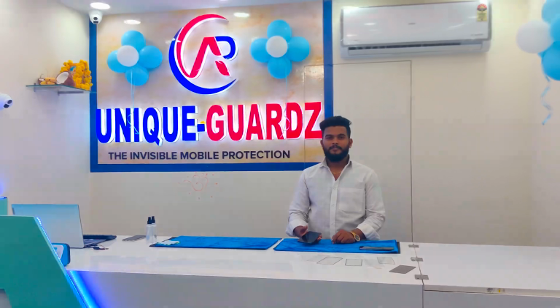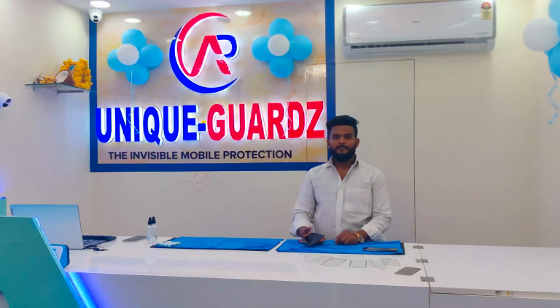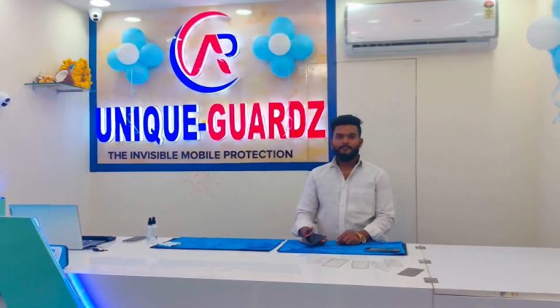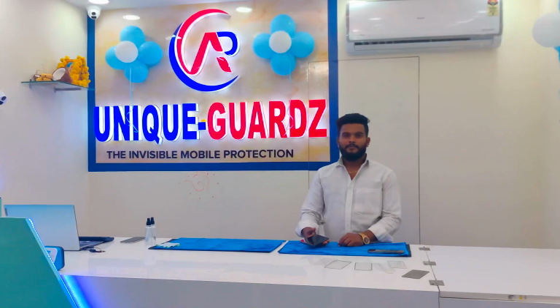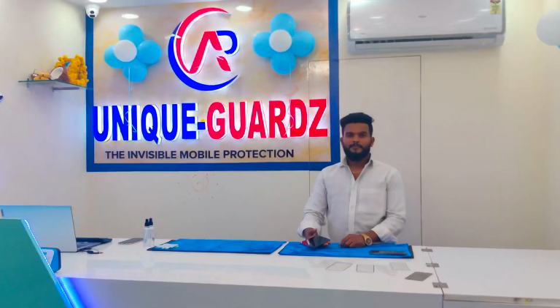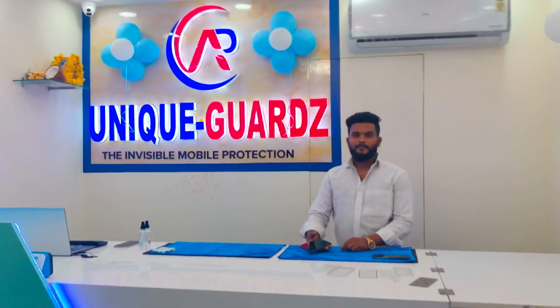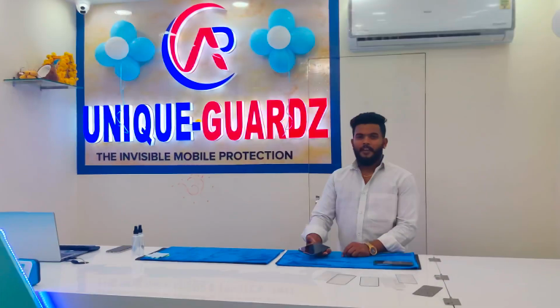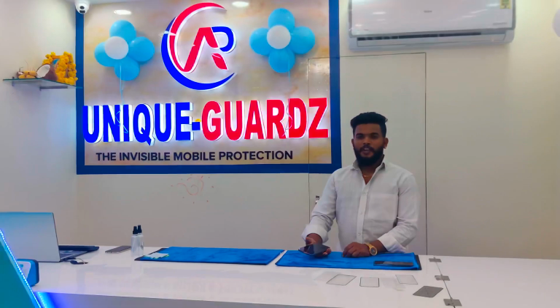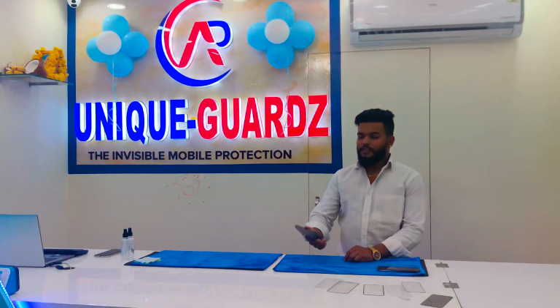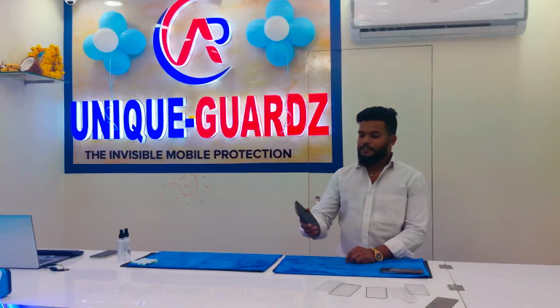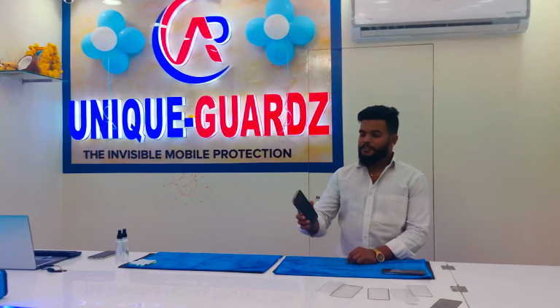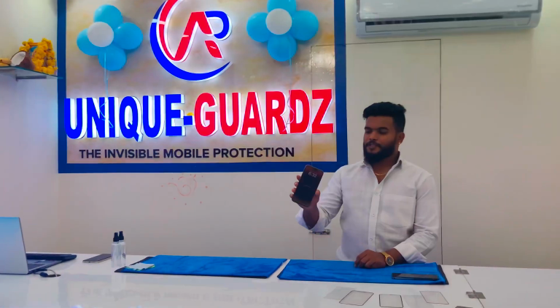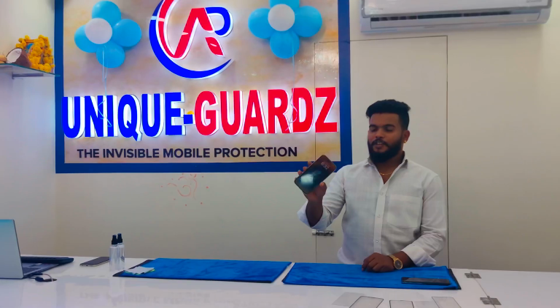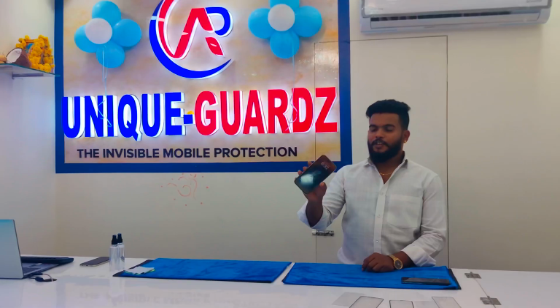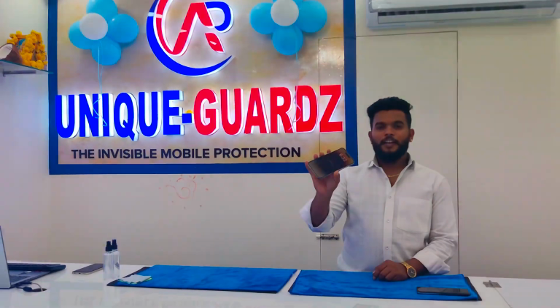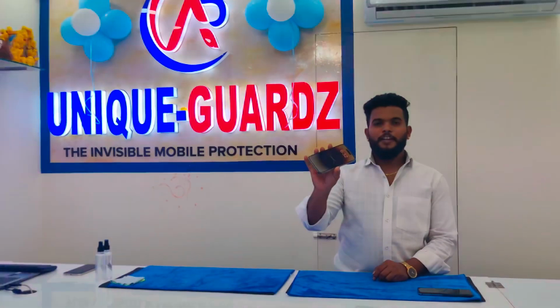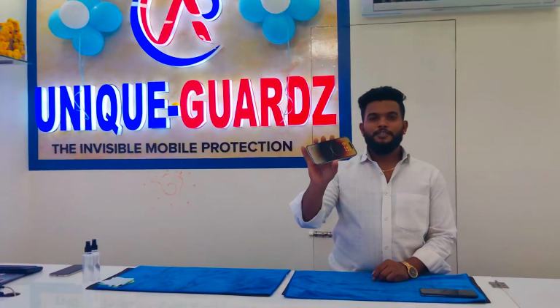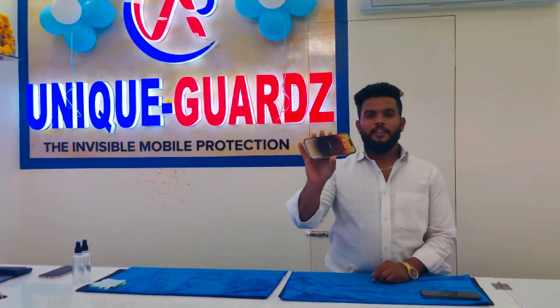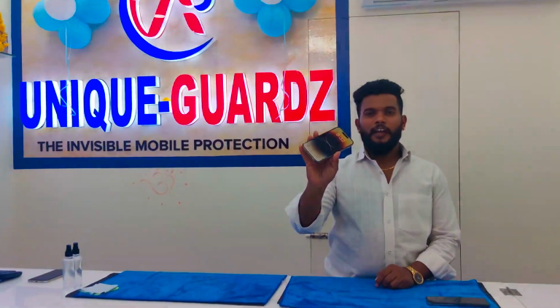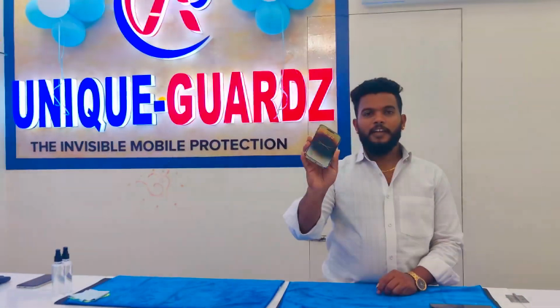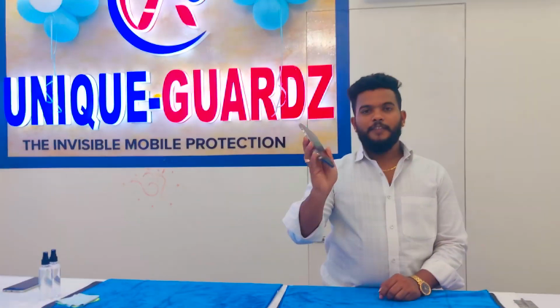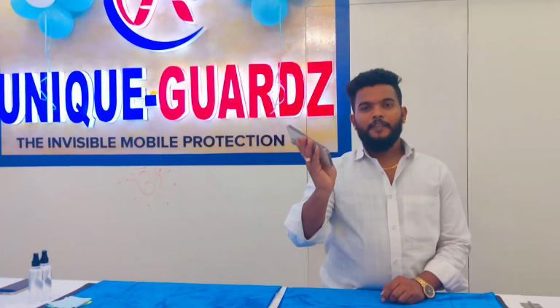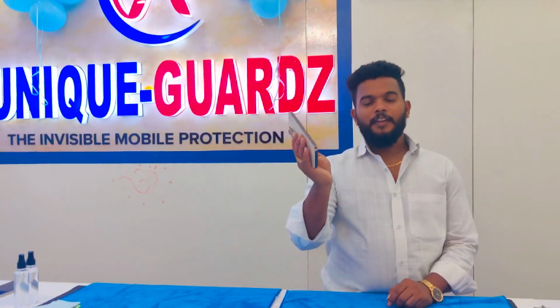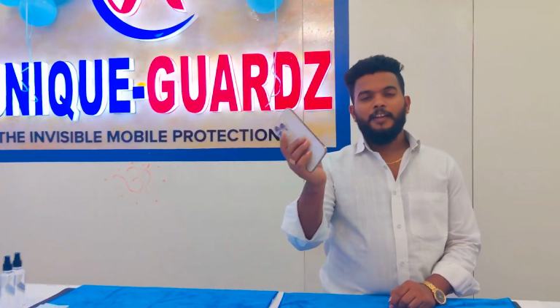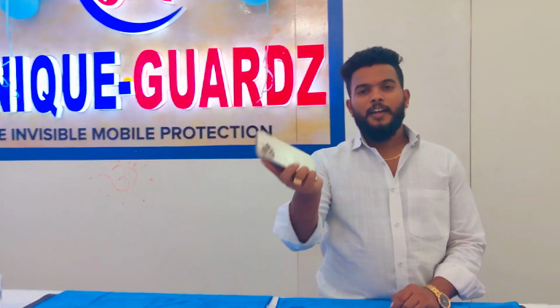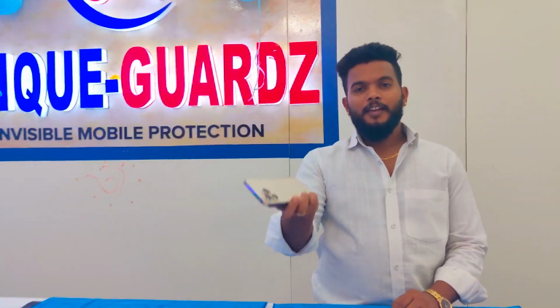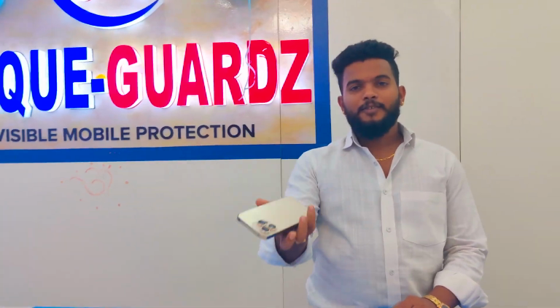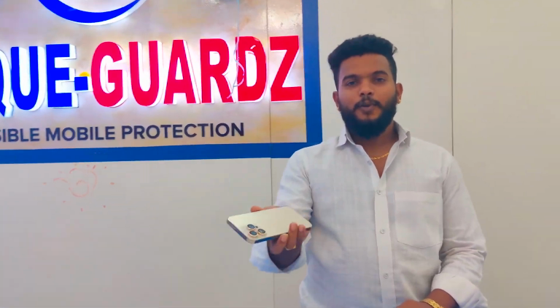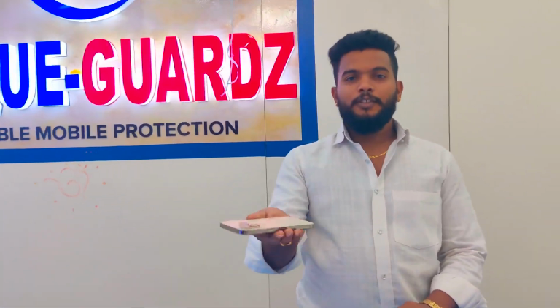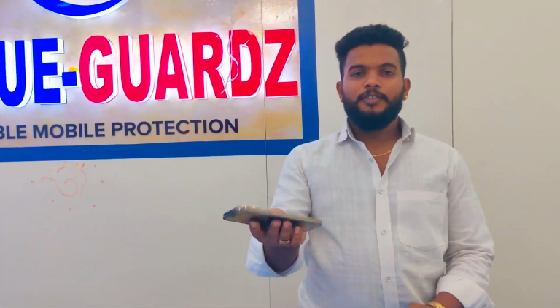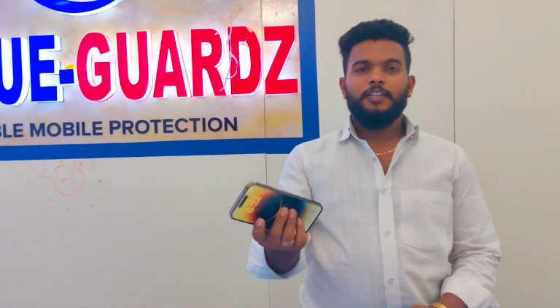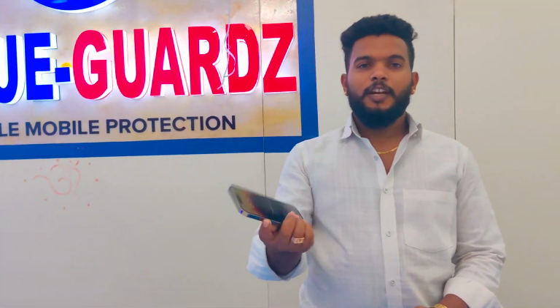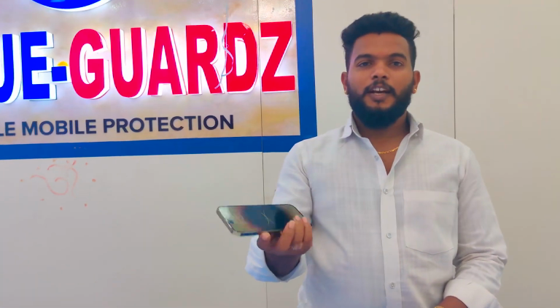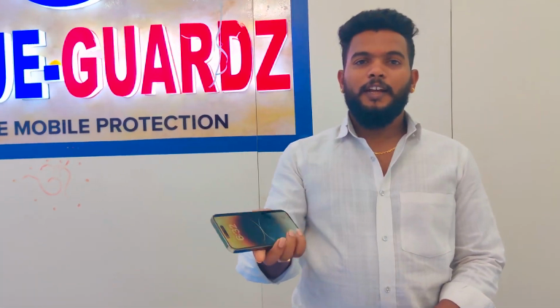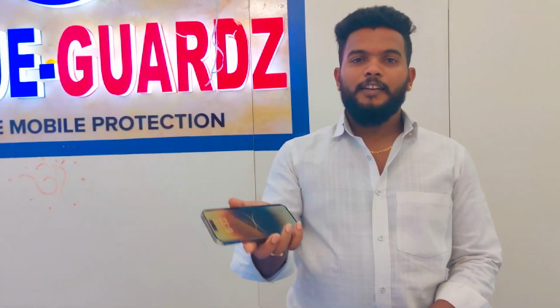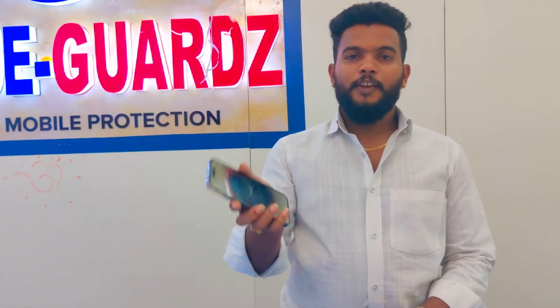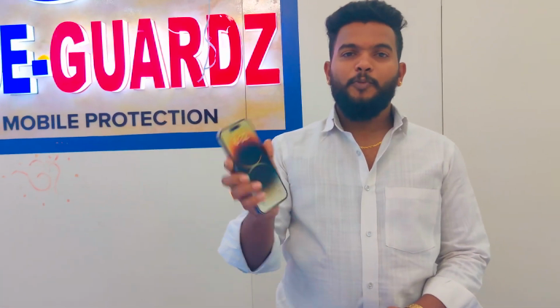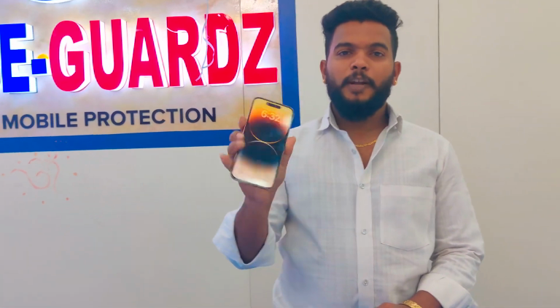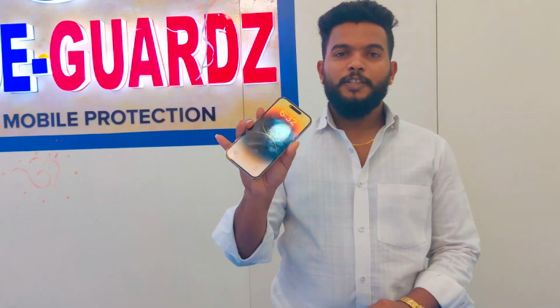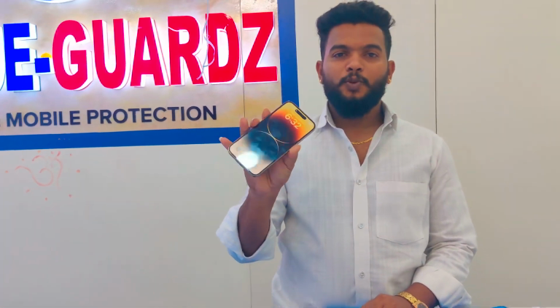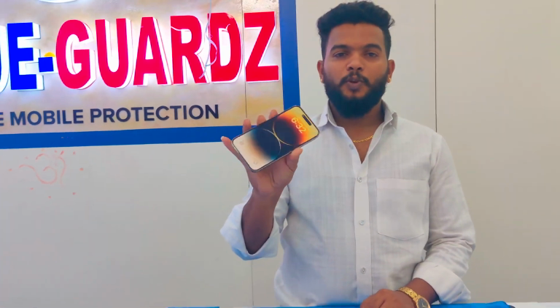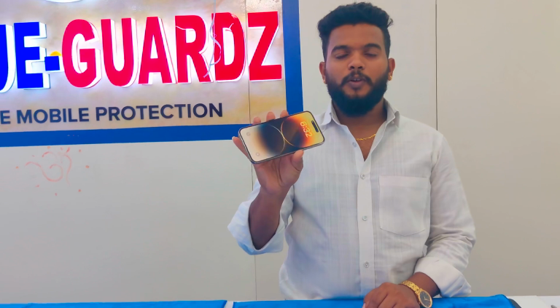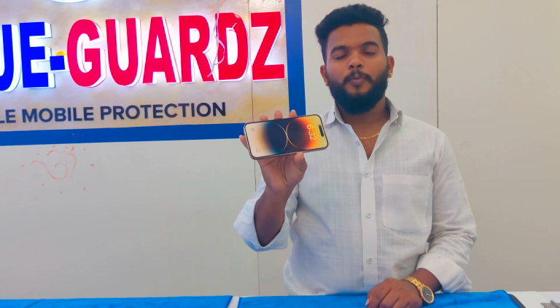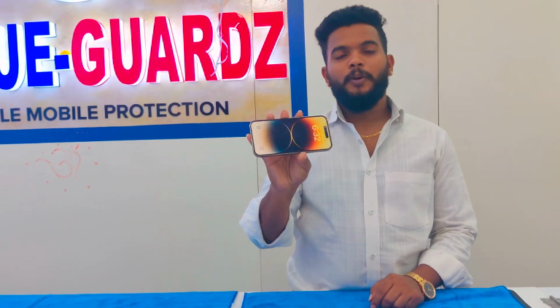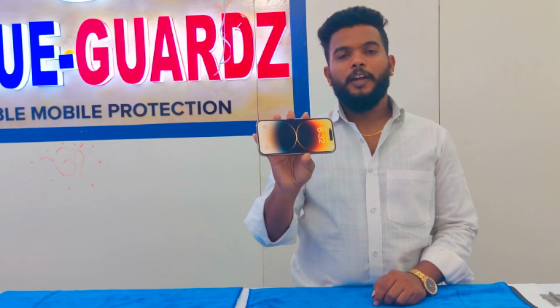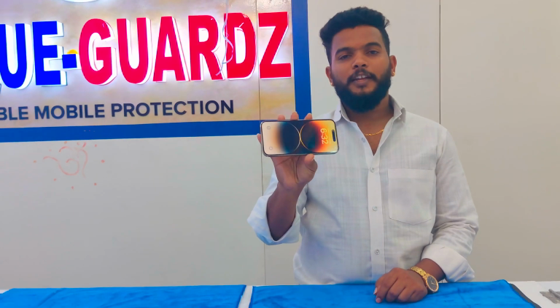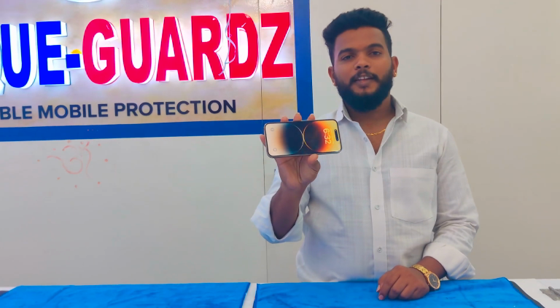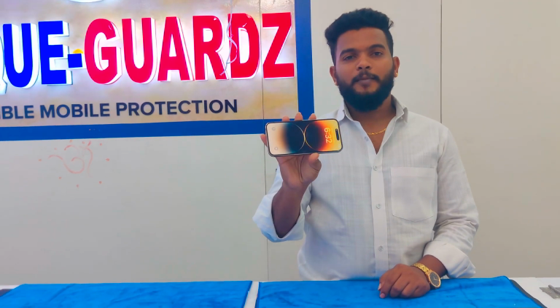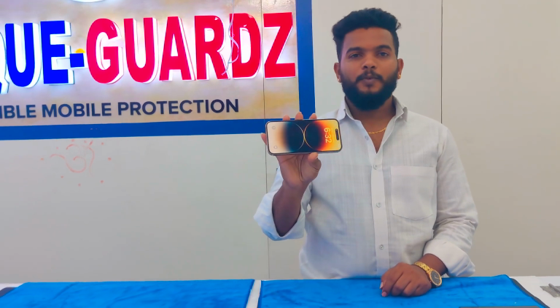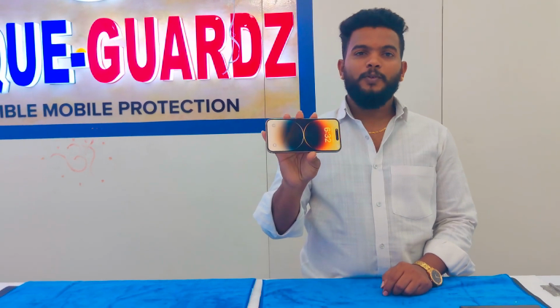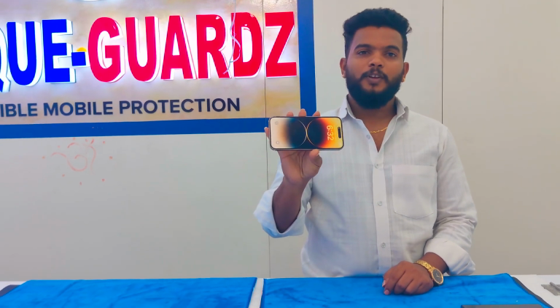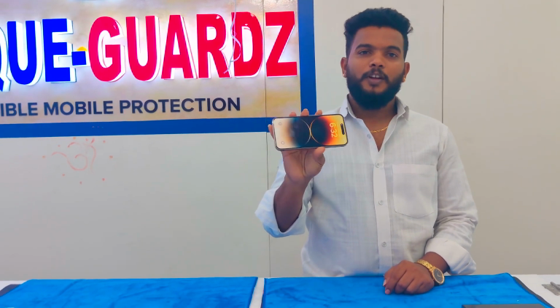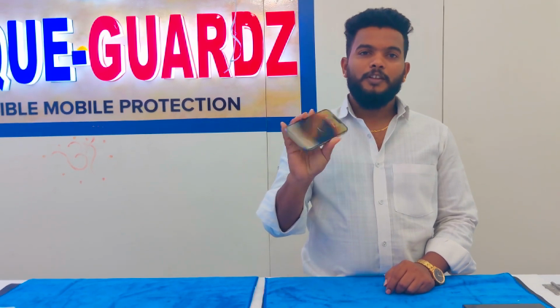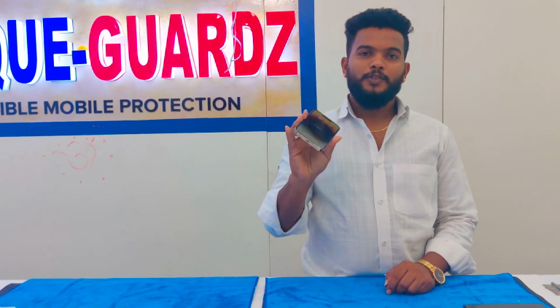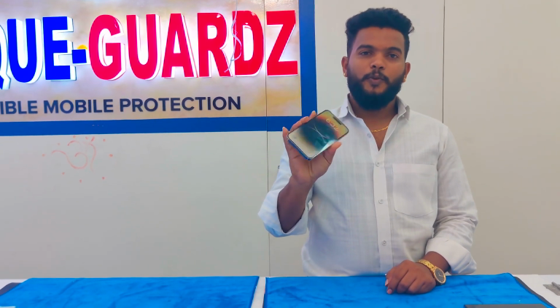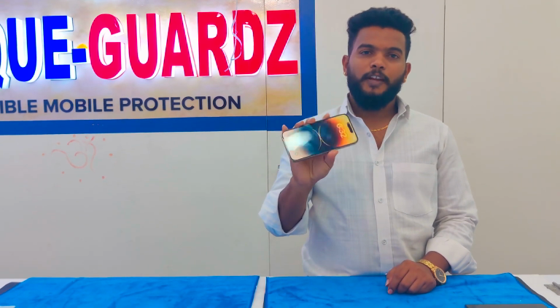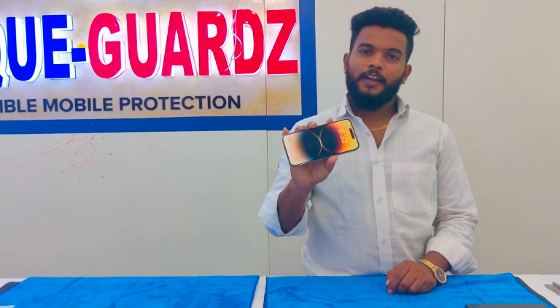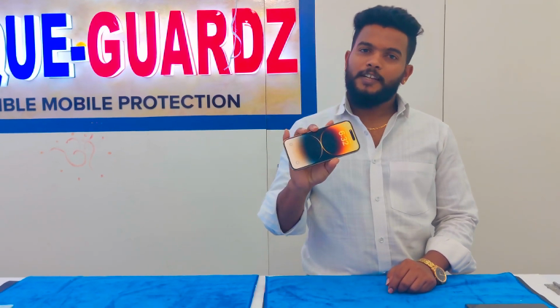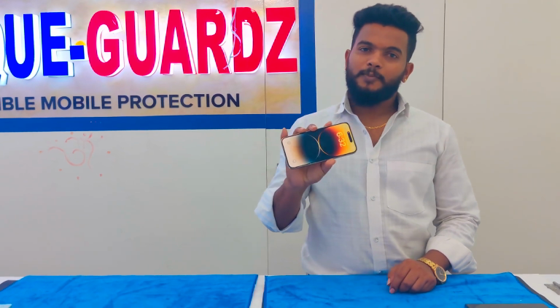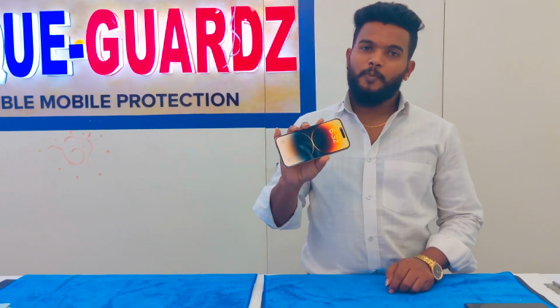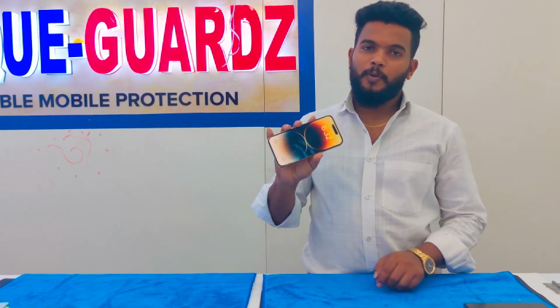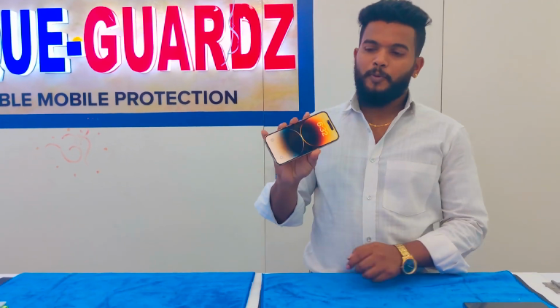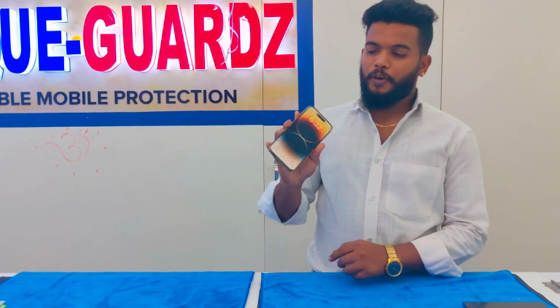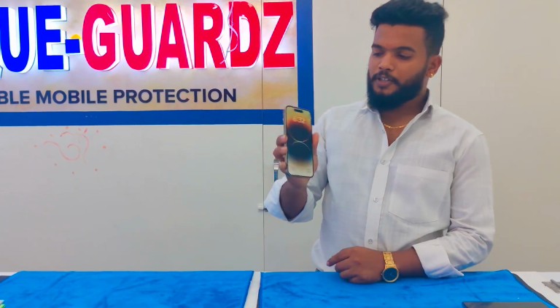This is the J6TV ClearShield Hacker. We have a new branch open in HSR. Unique Arts Mobile Protection.